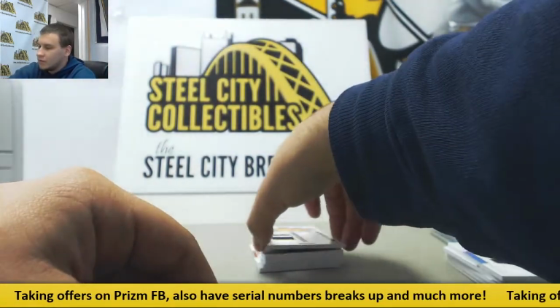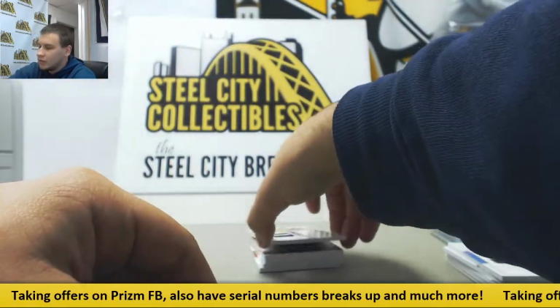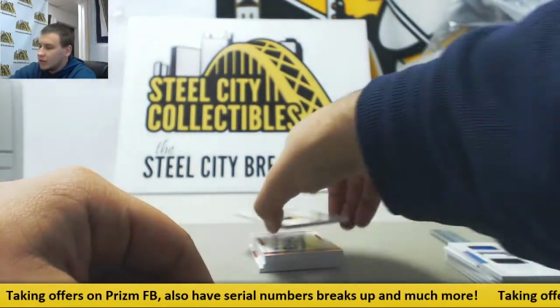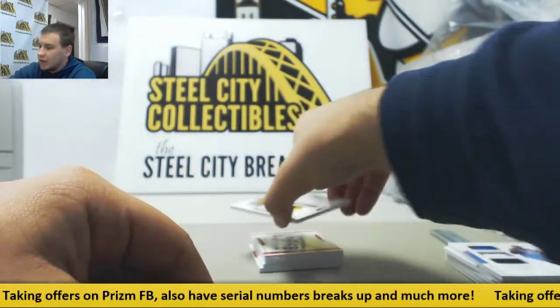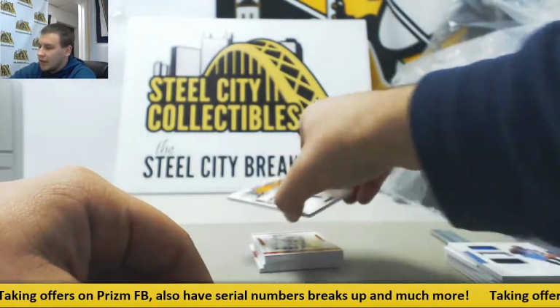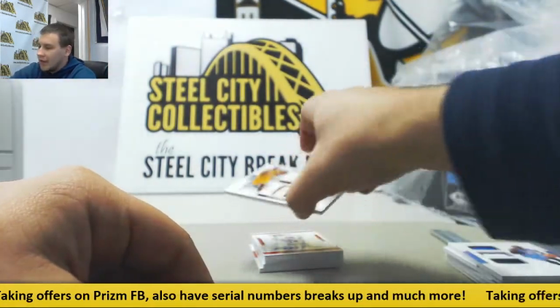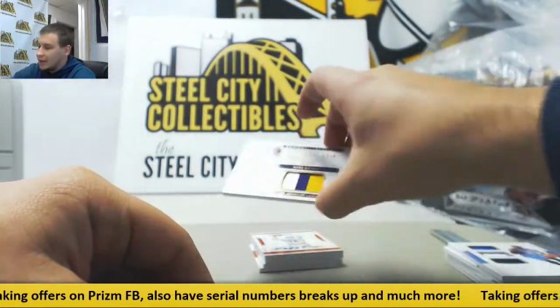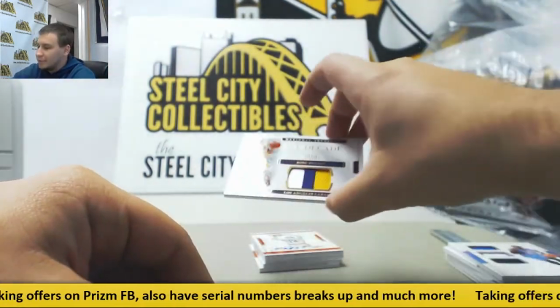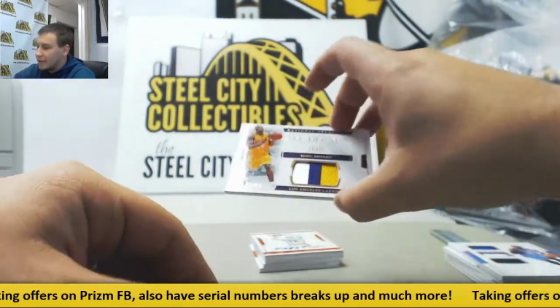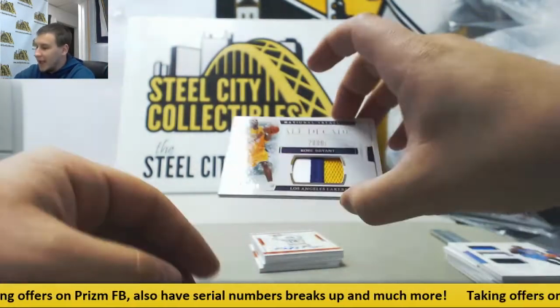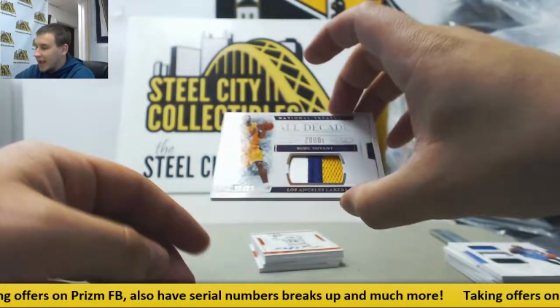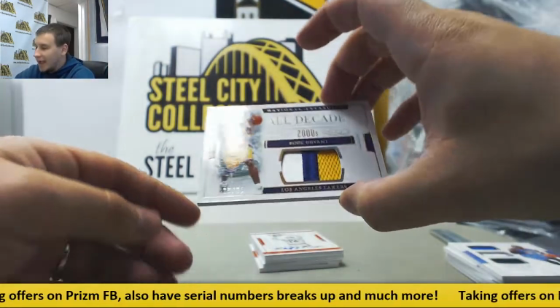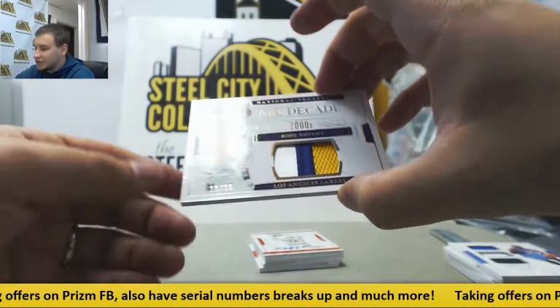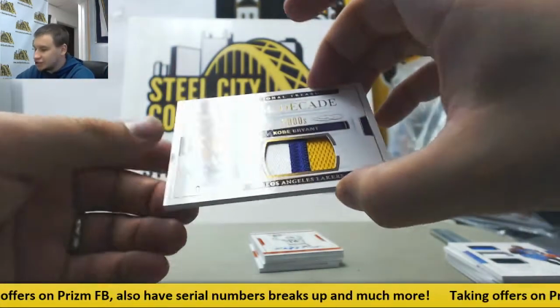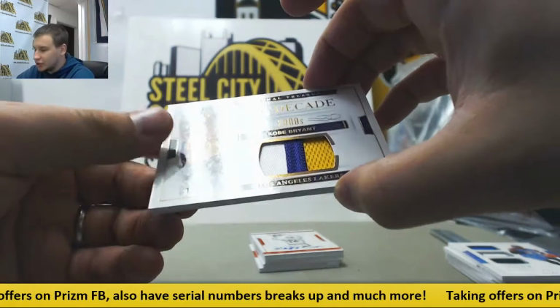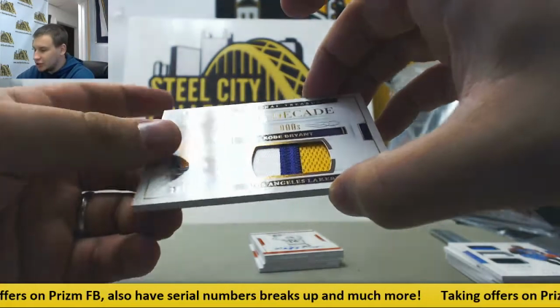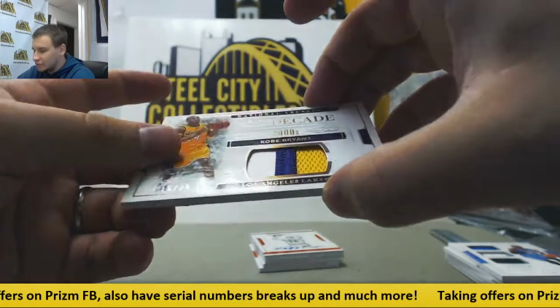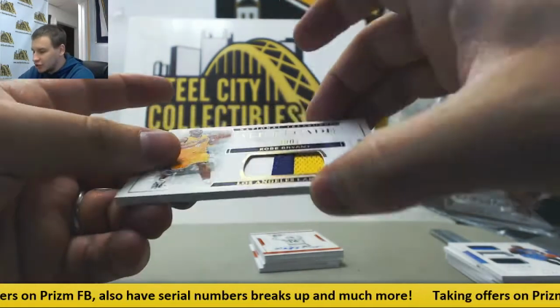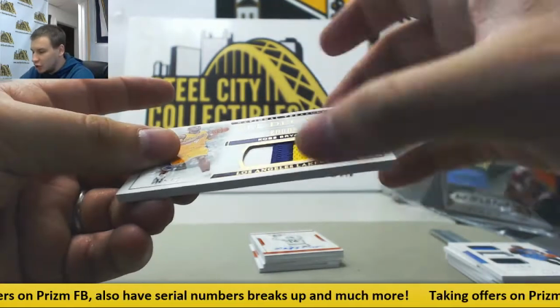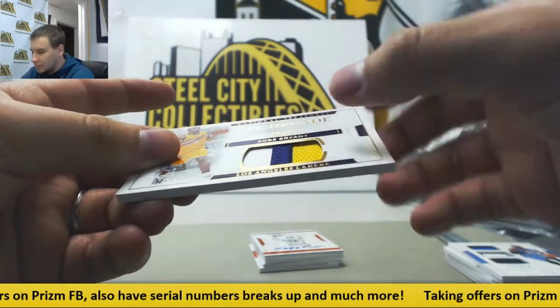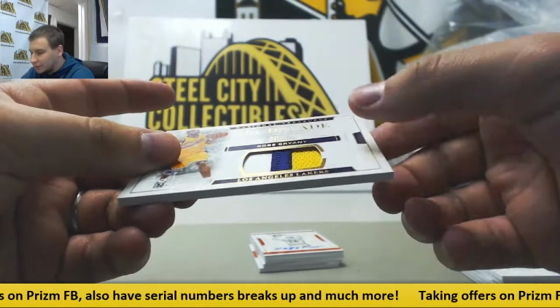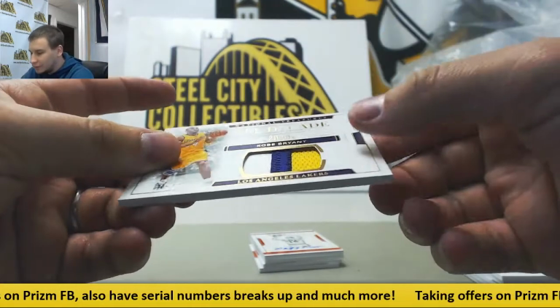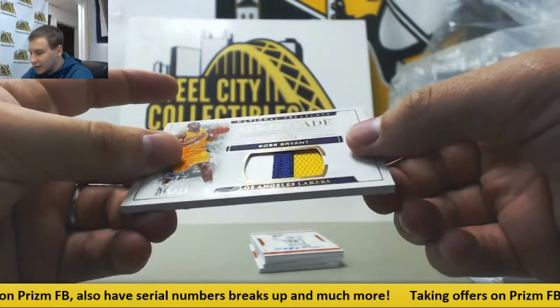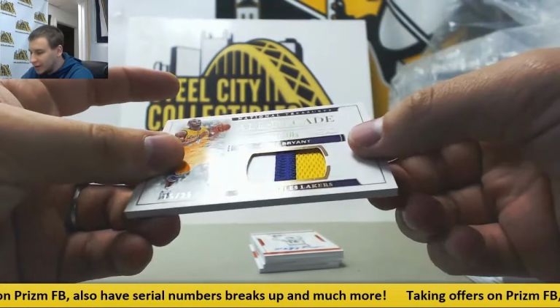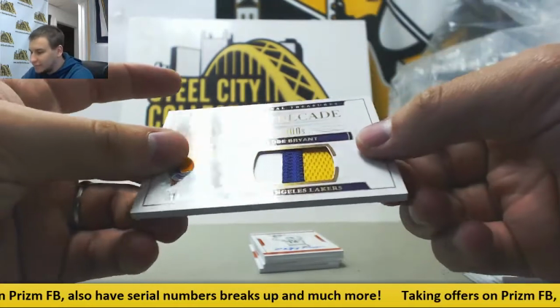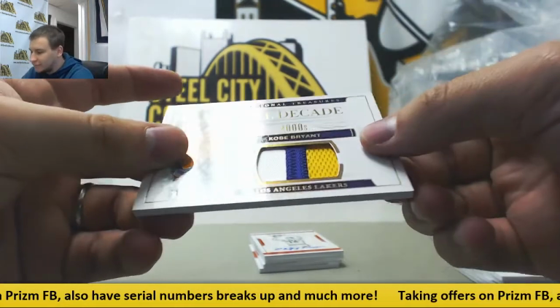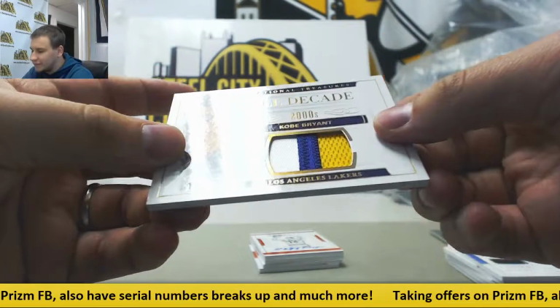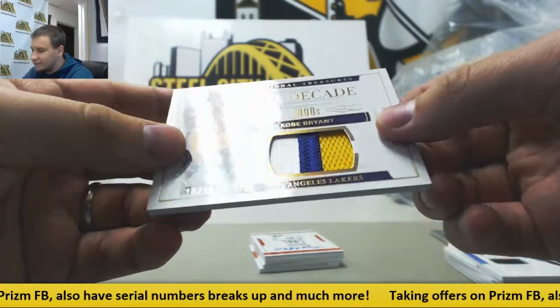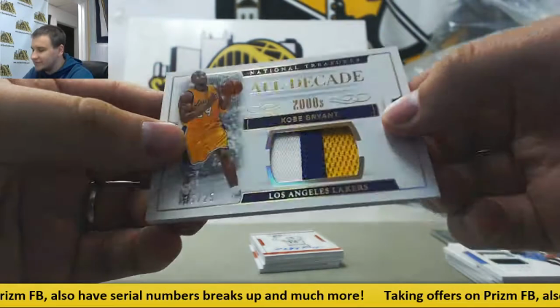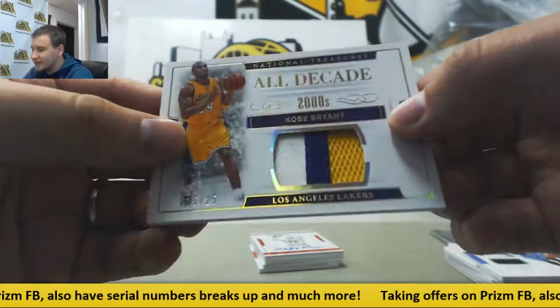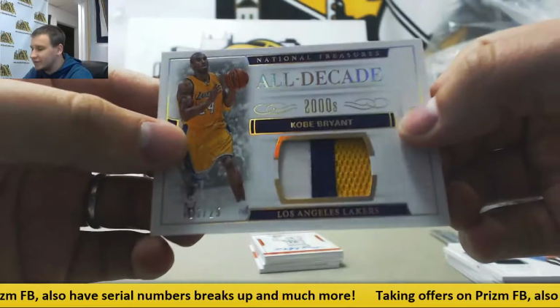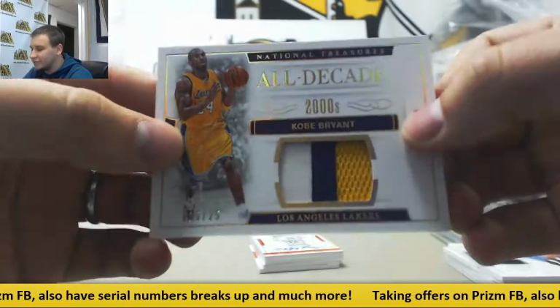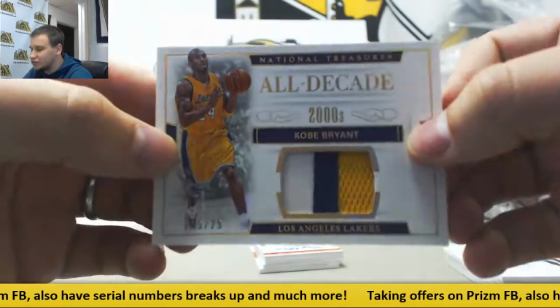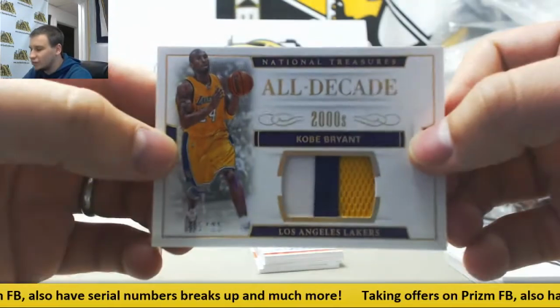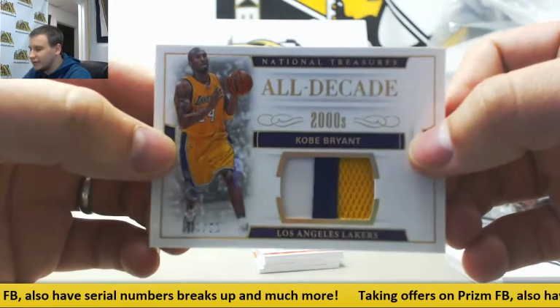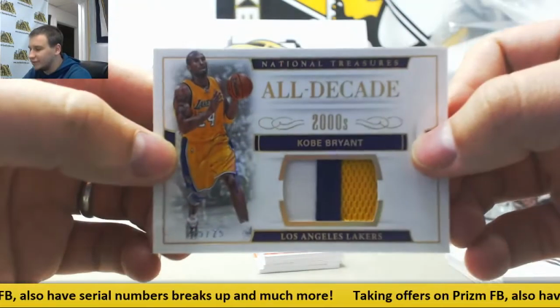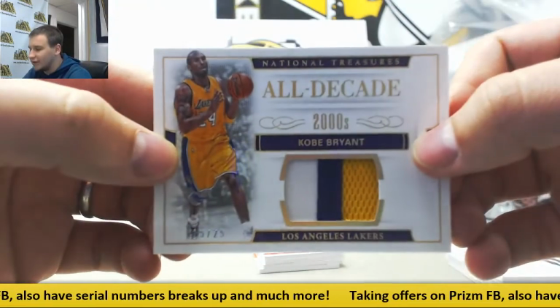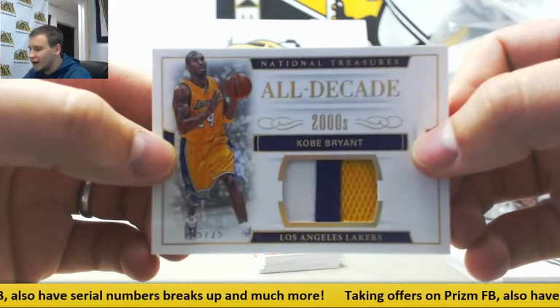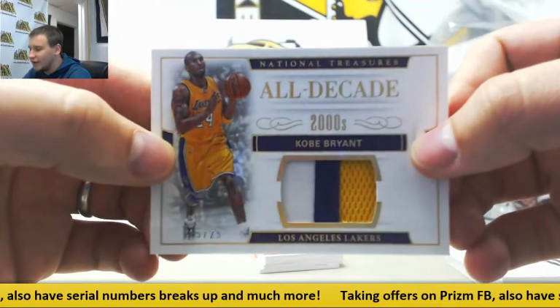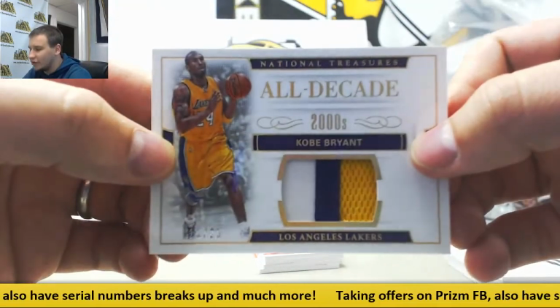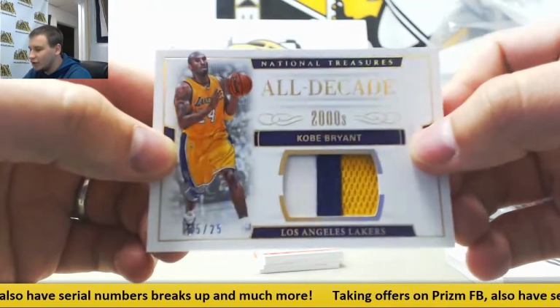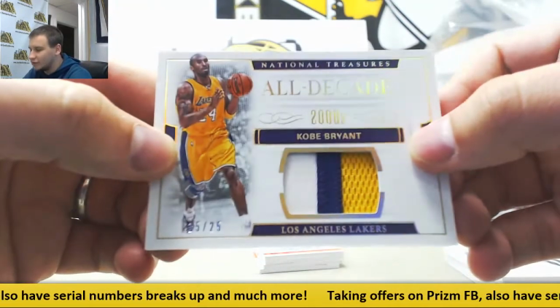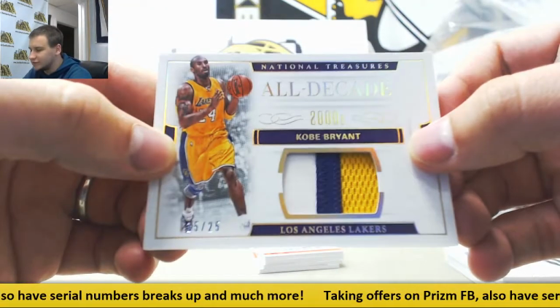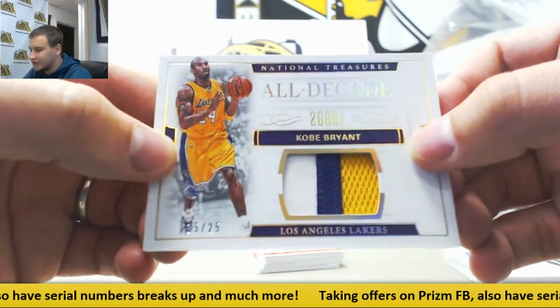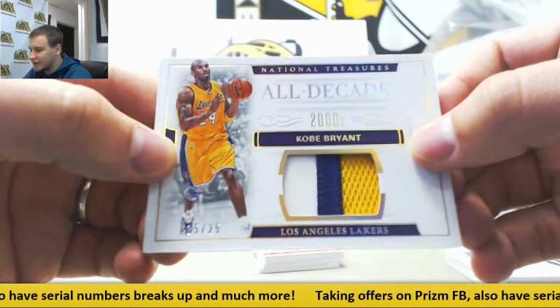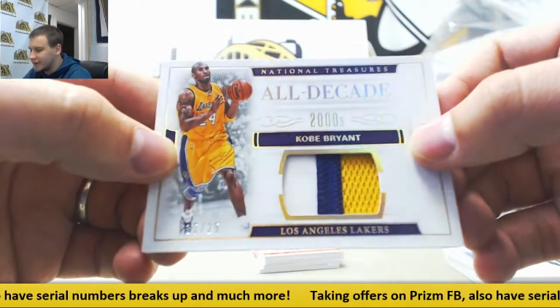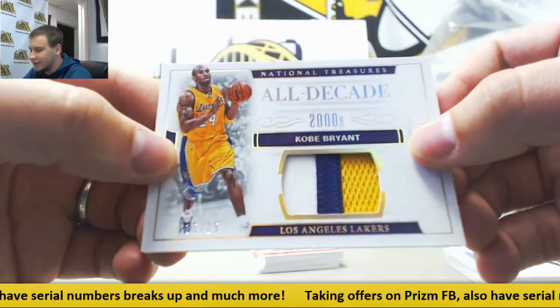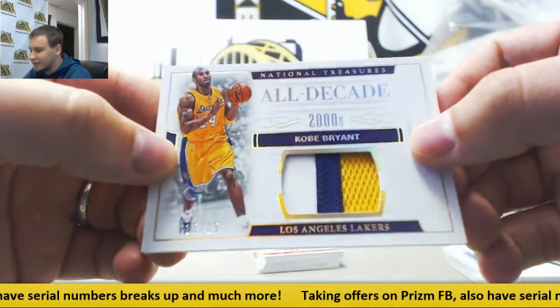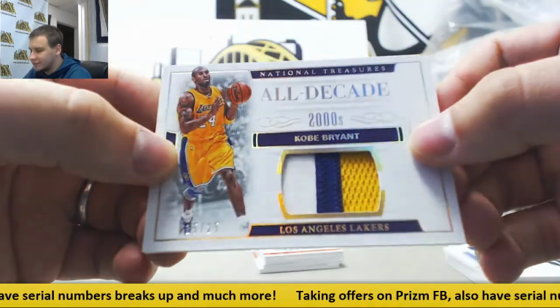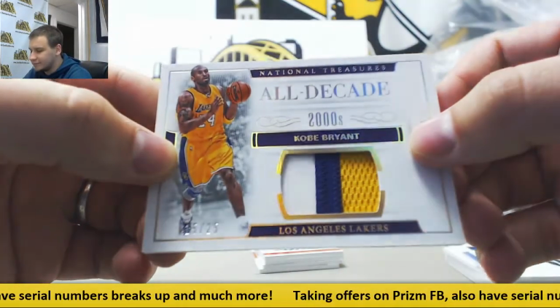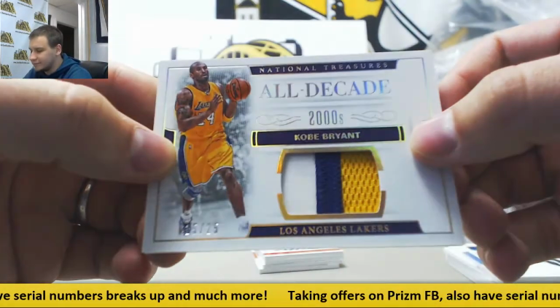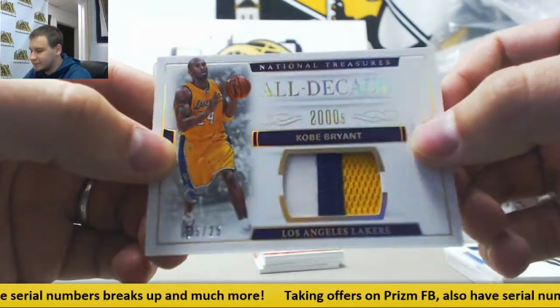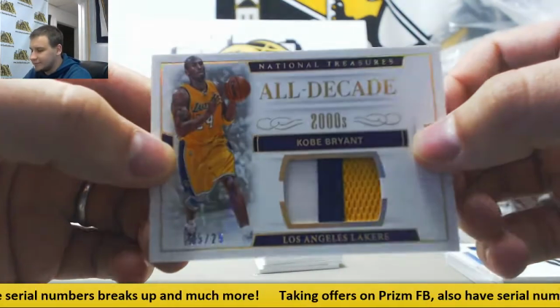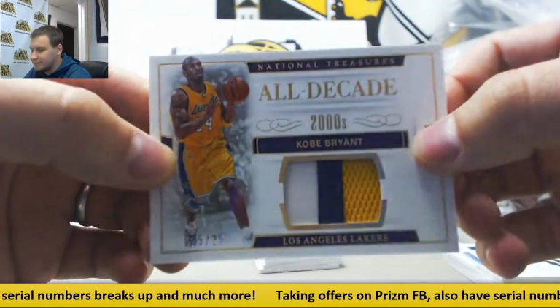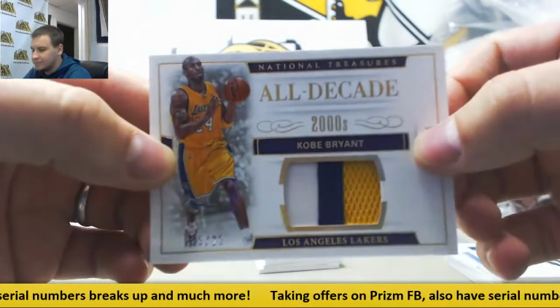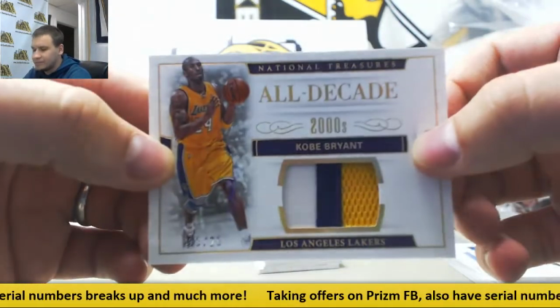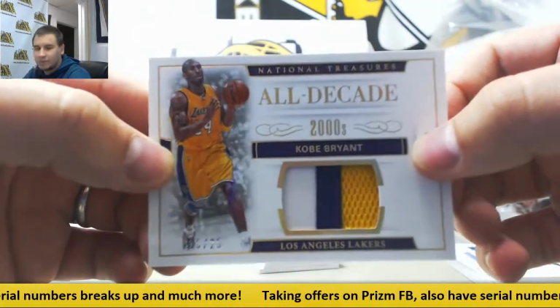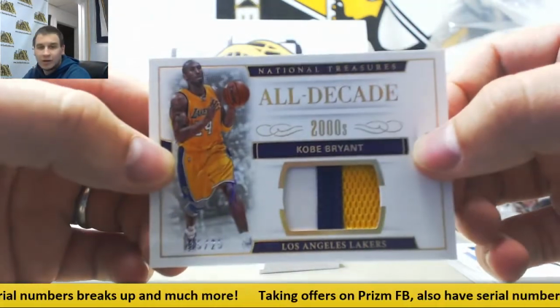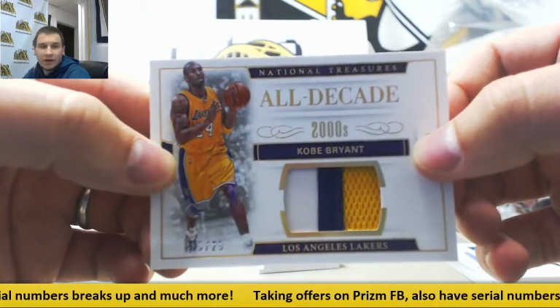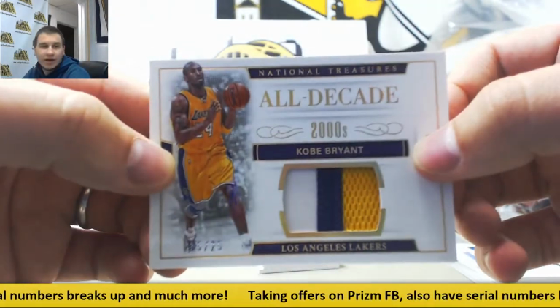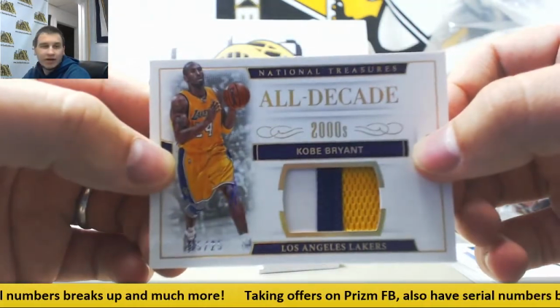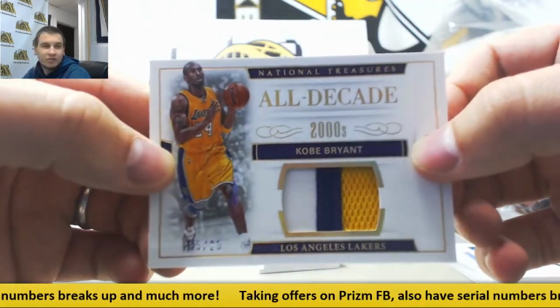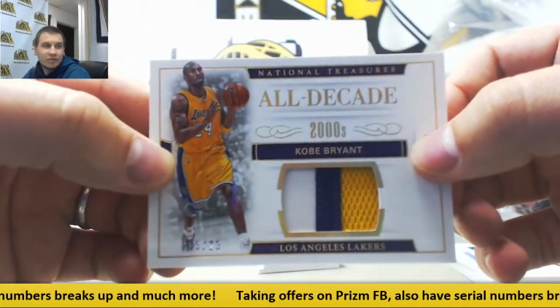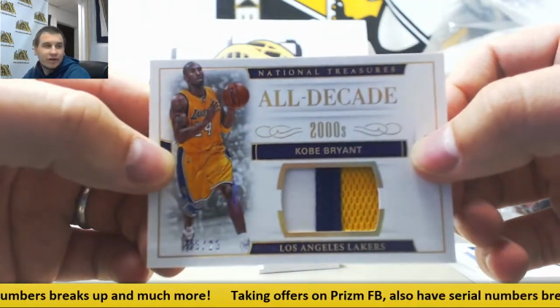A patch of Kobe Bryant, 15 of 25, All Decade. Nice one there.